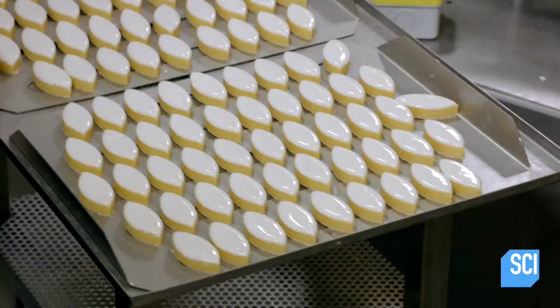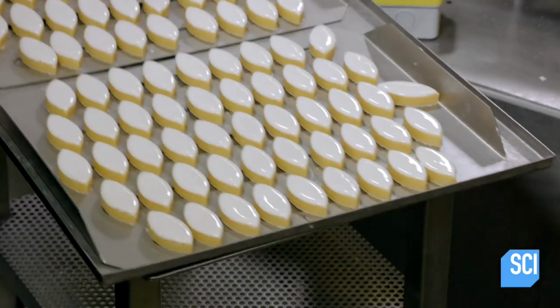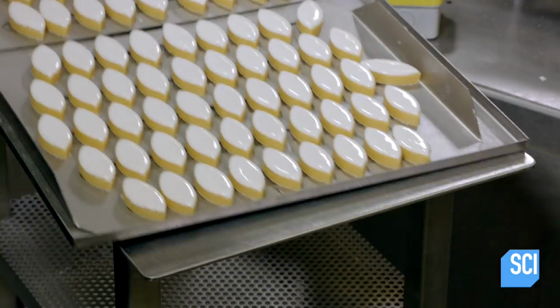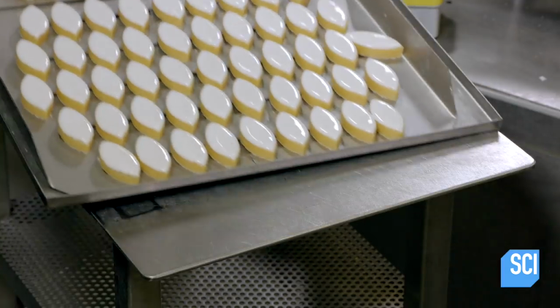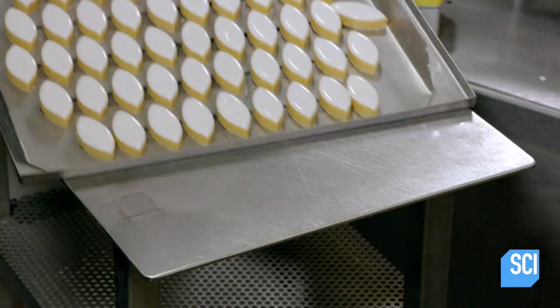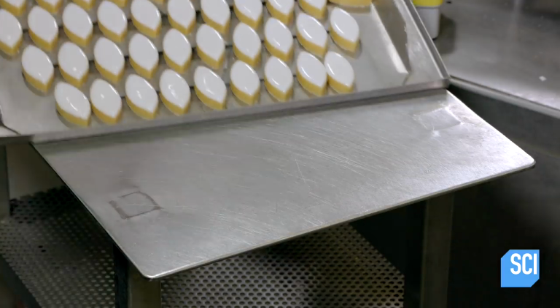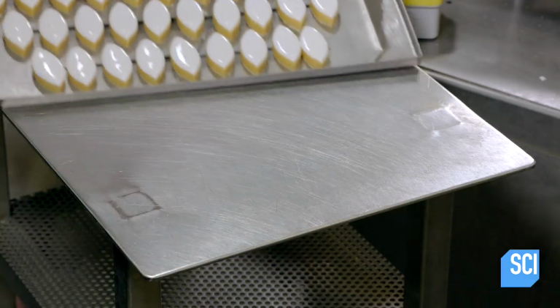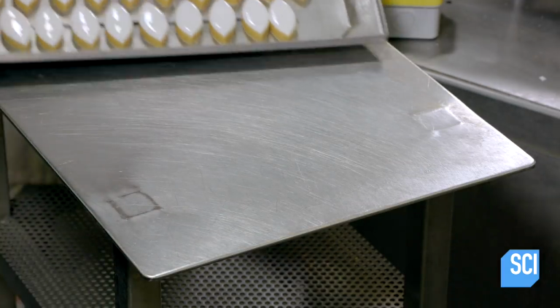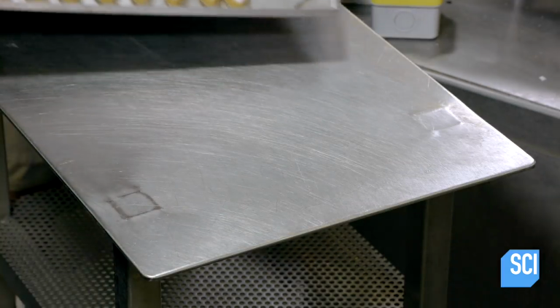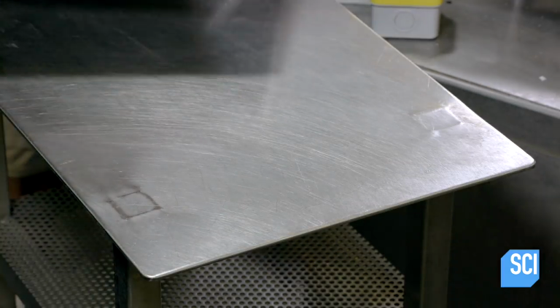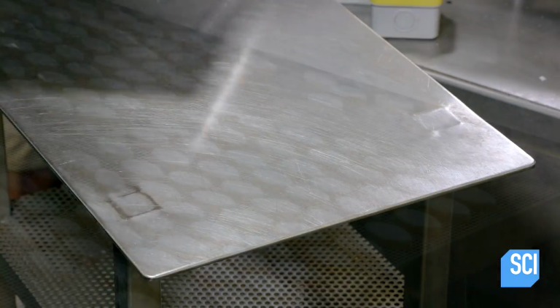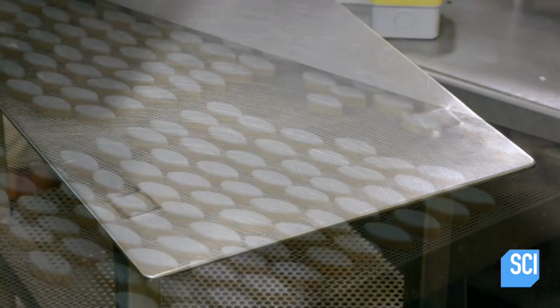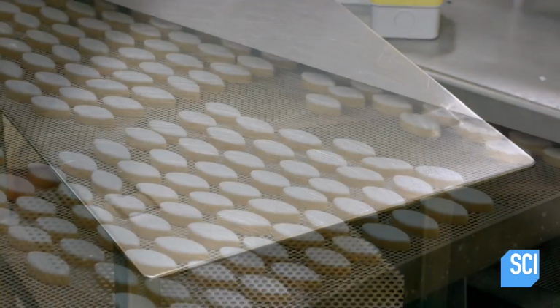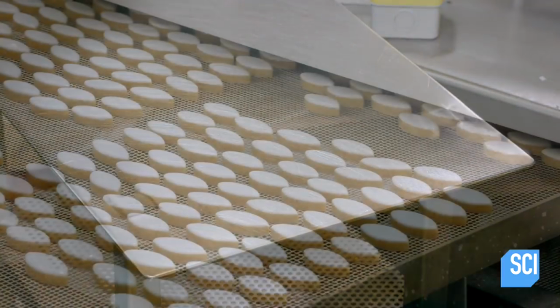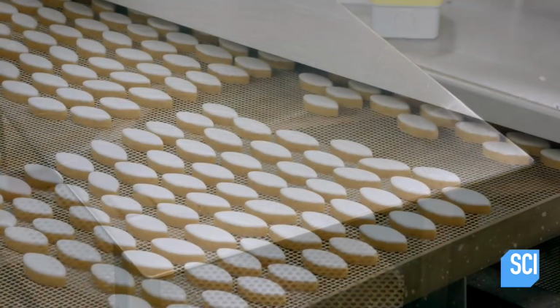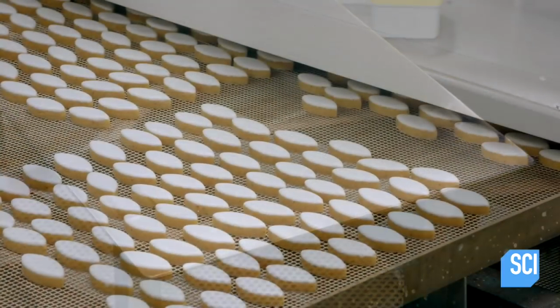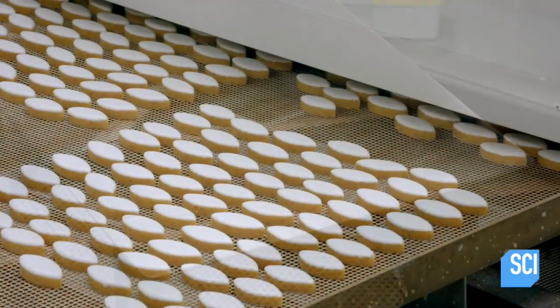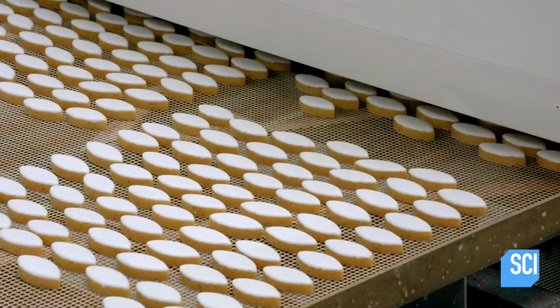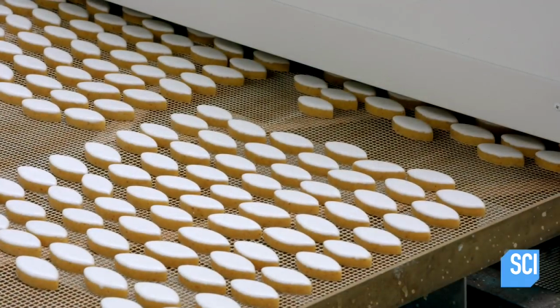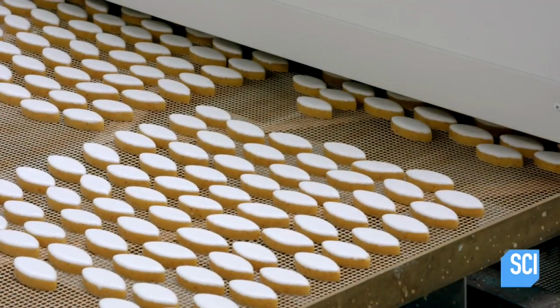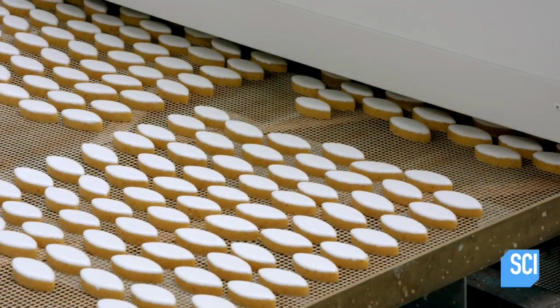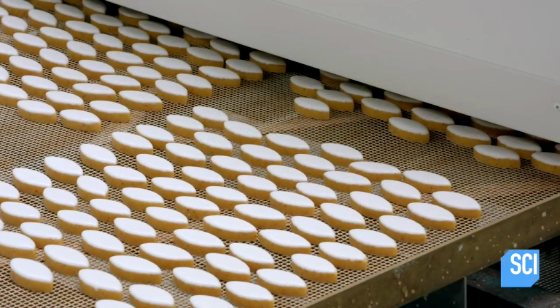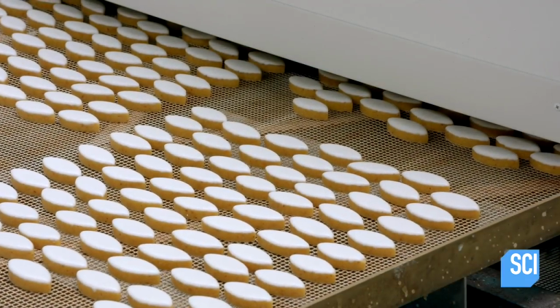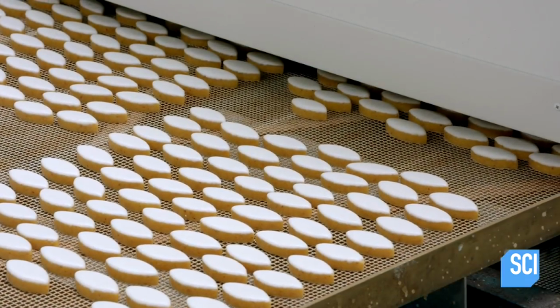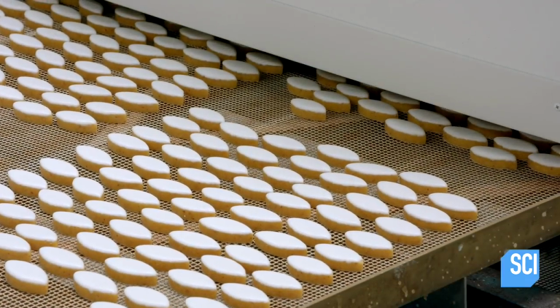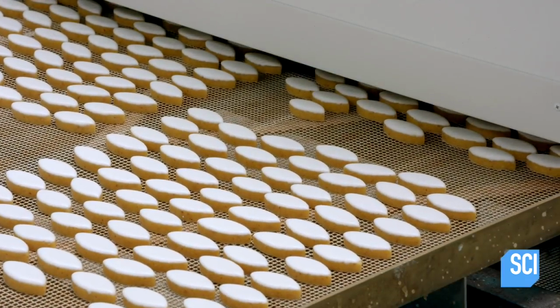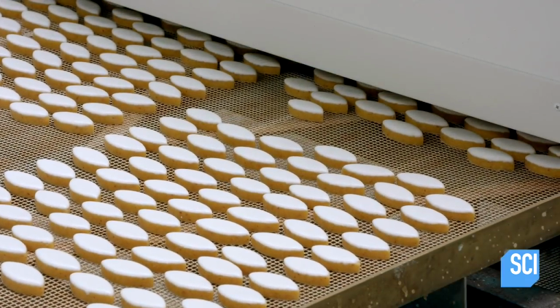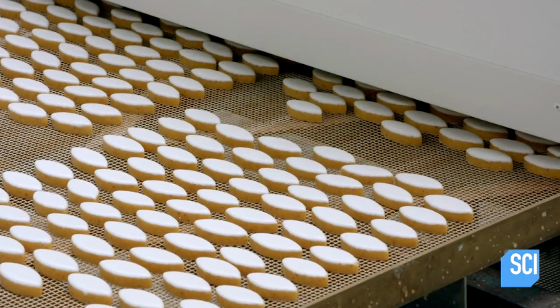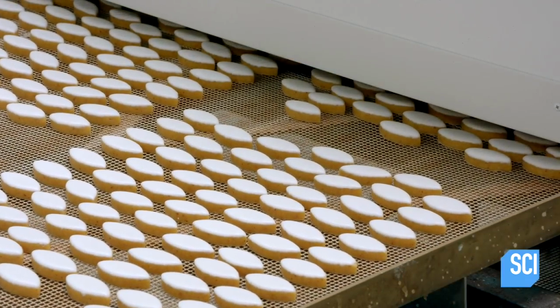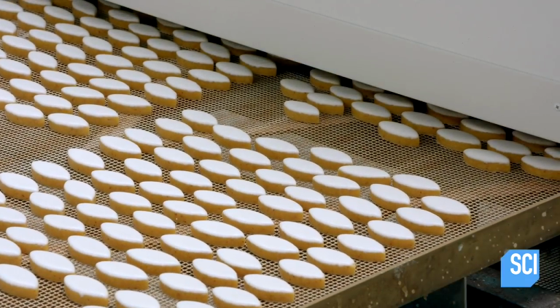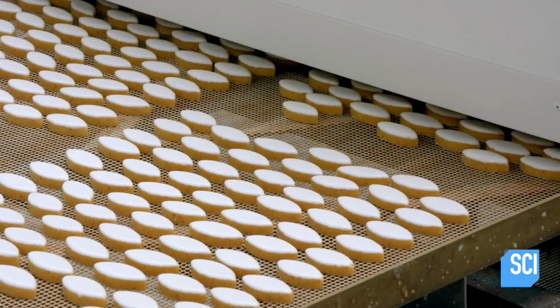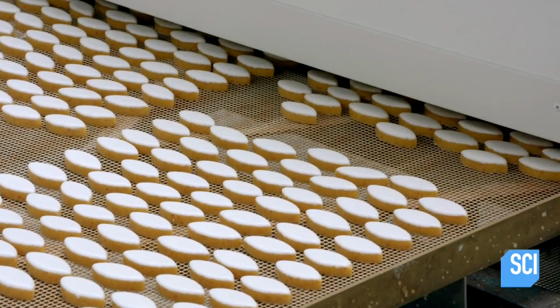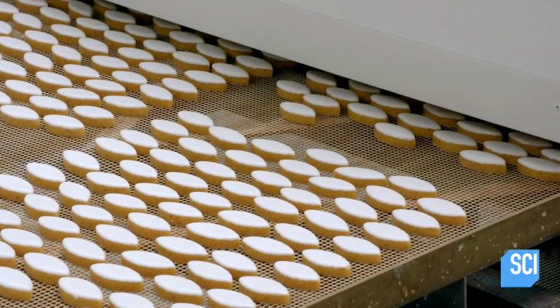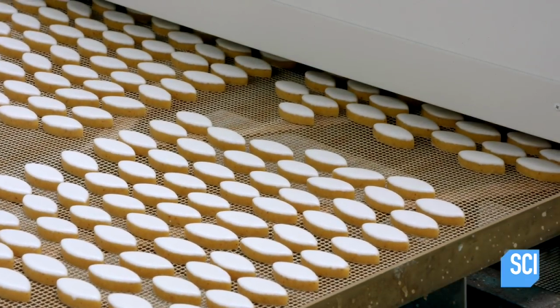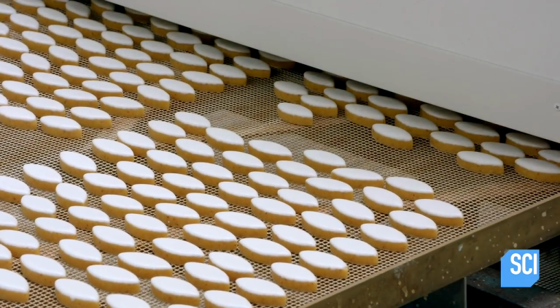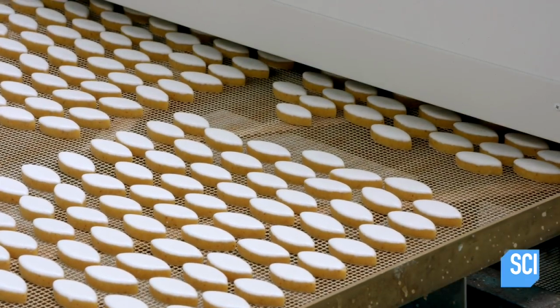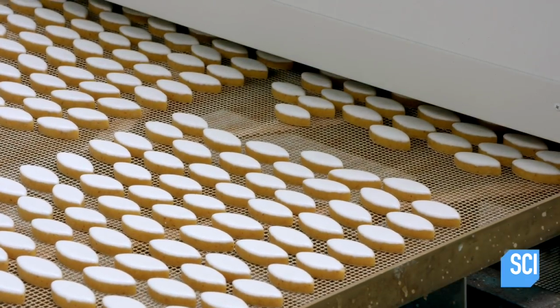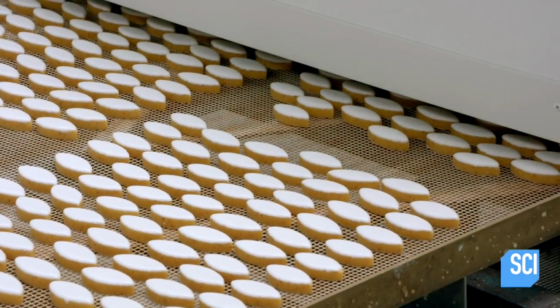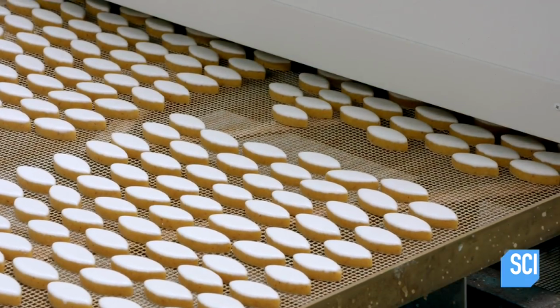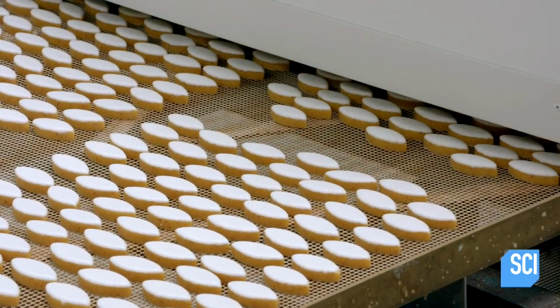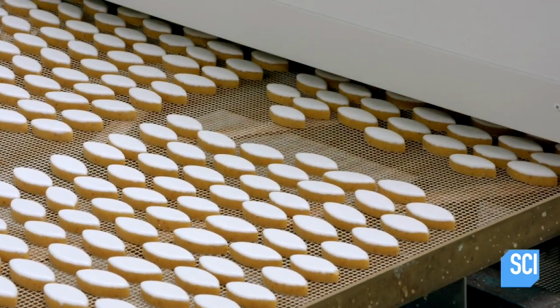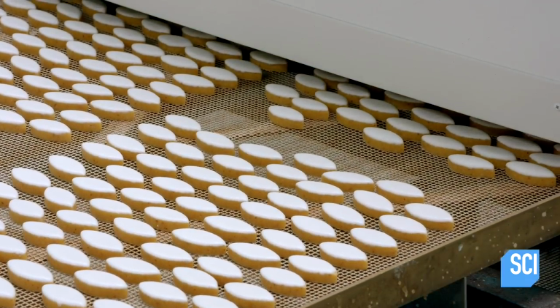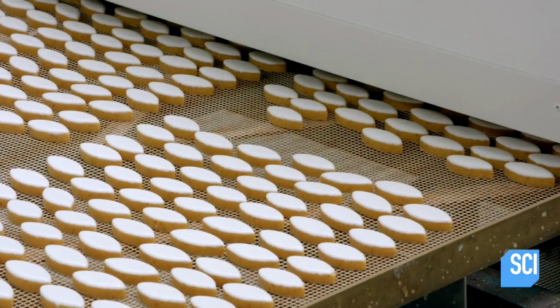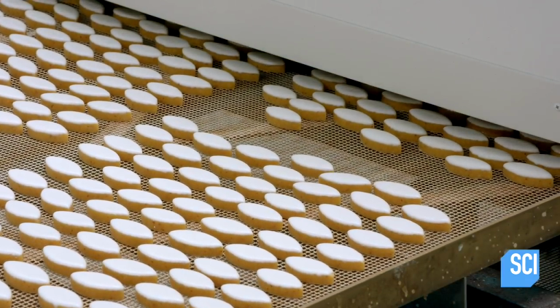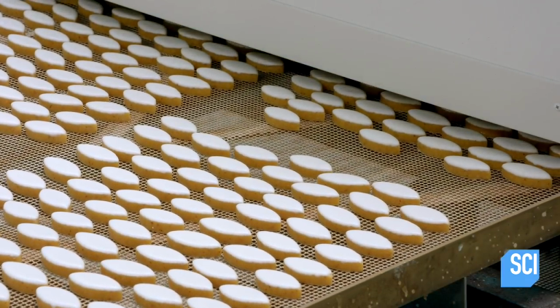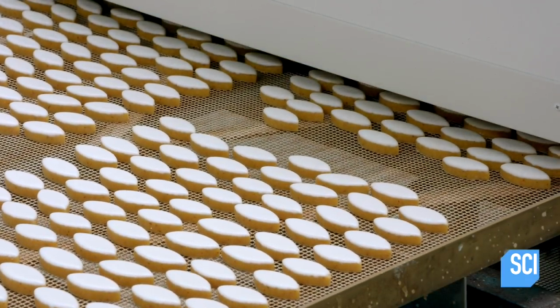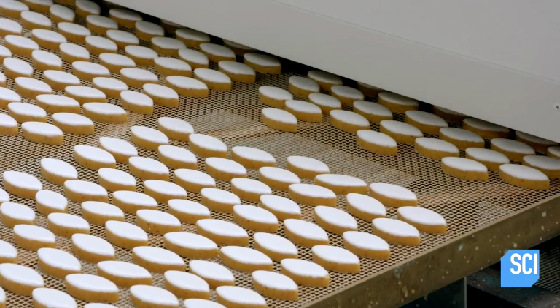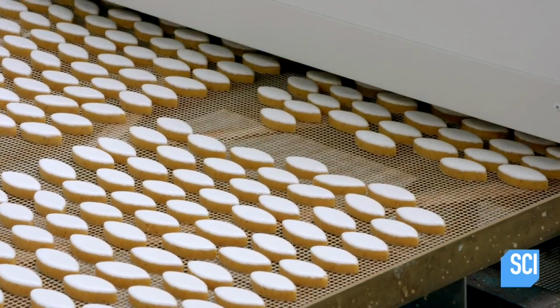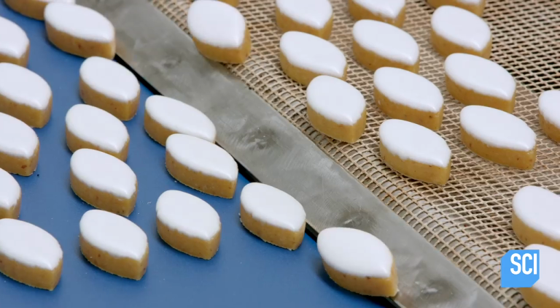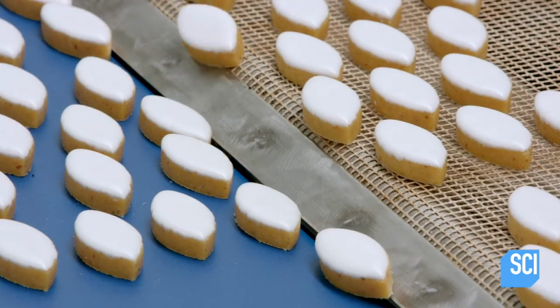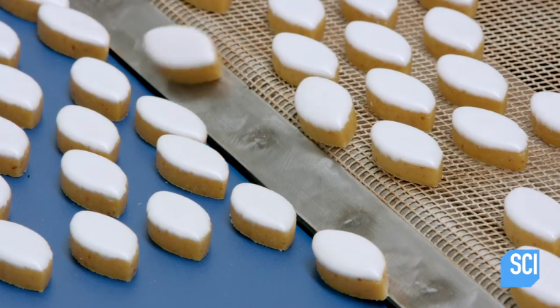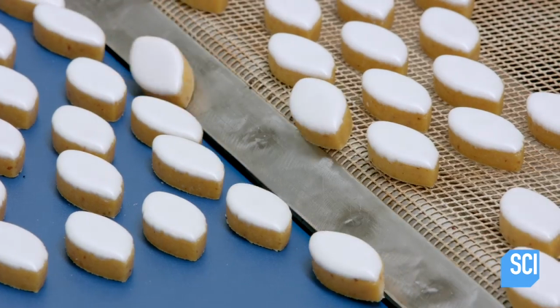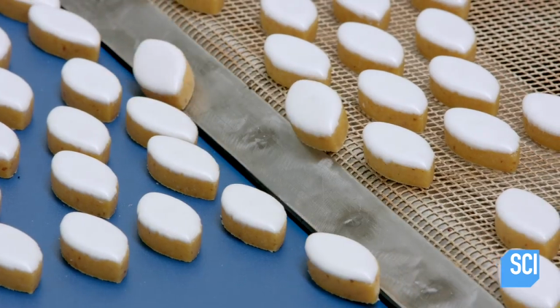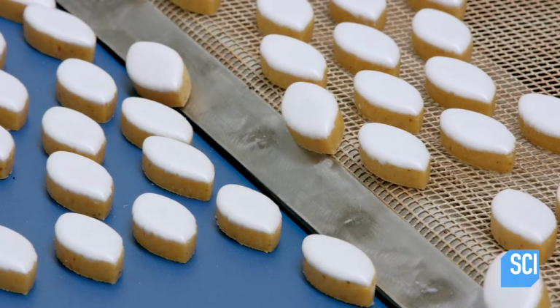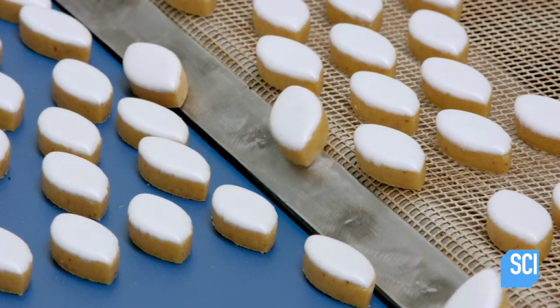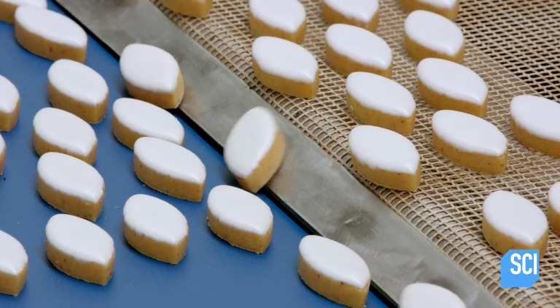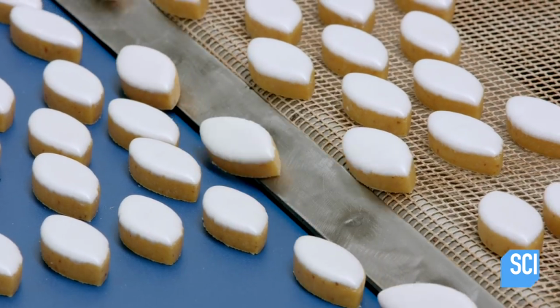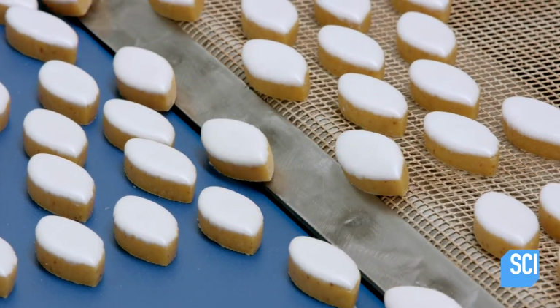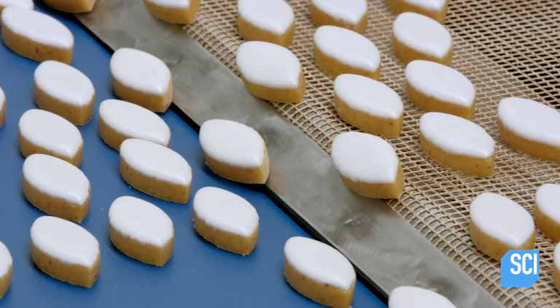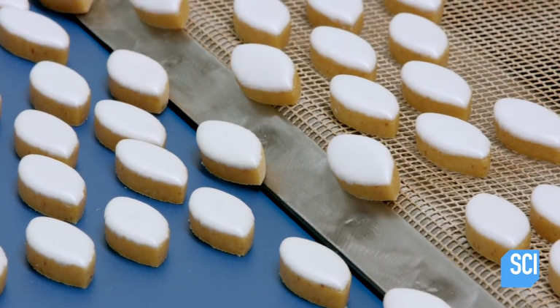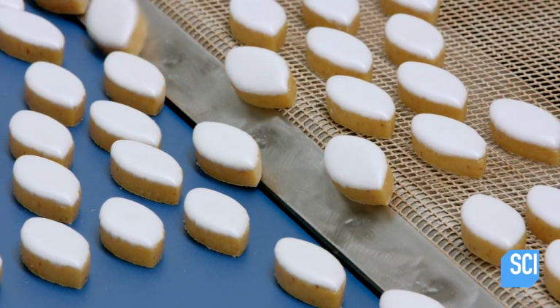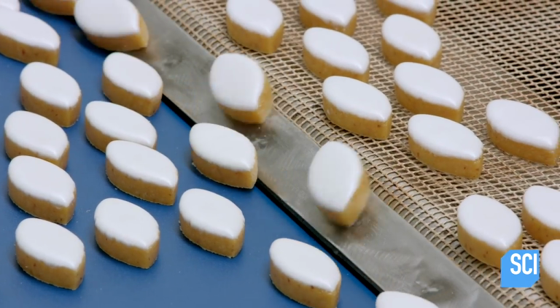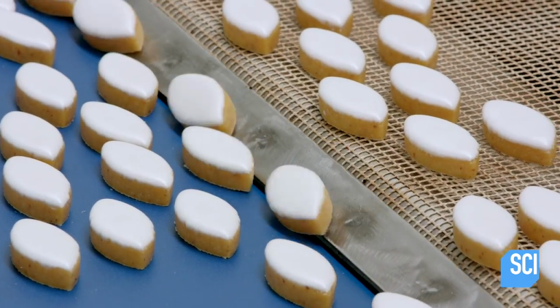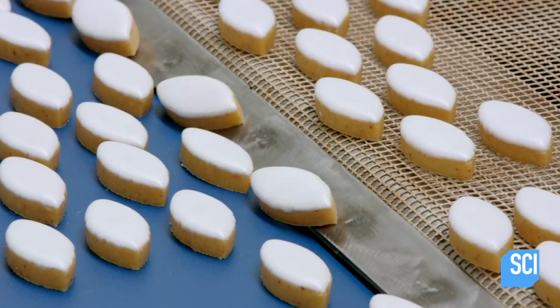A 10-minute trip through a tunnel oven set at low temperature bakes the royal icing to a hard and shiny state.